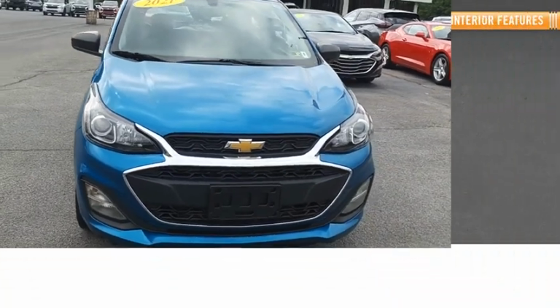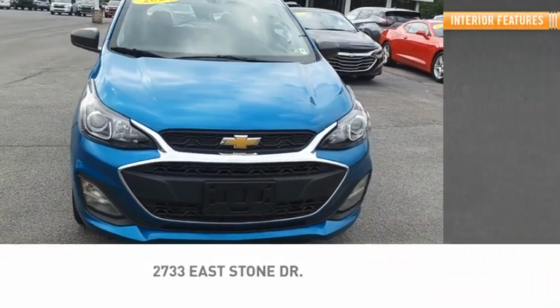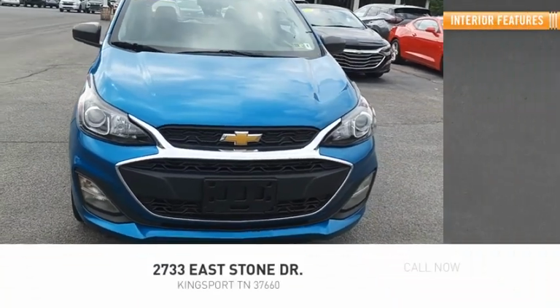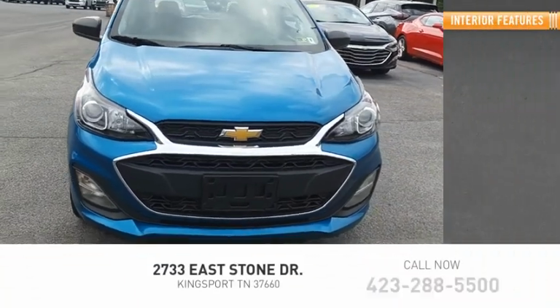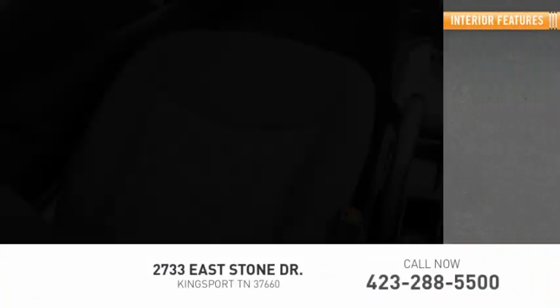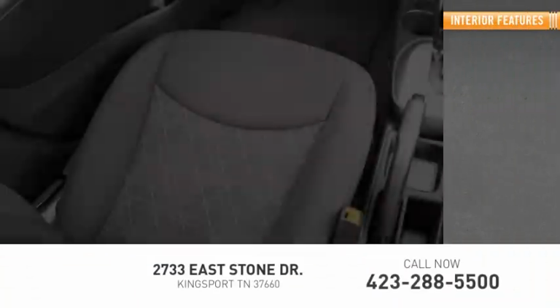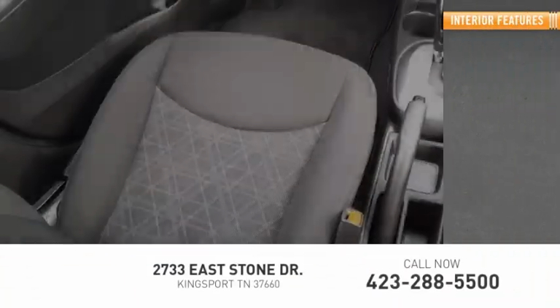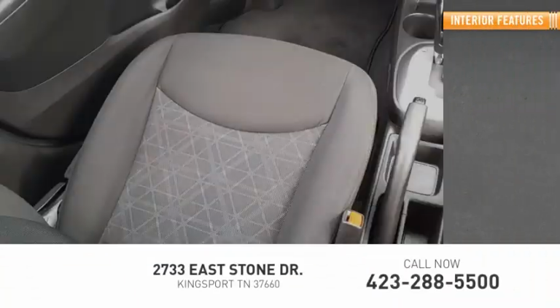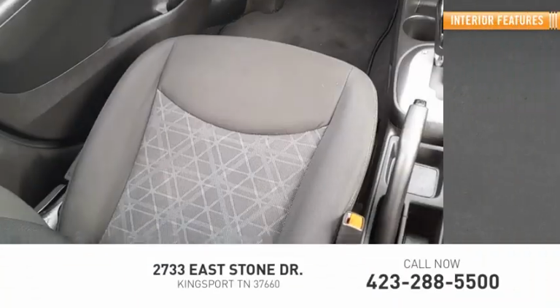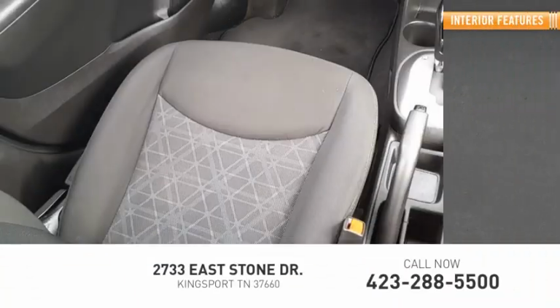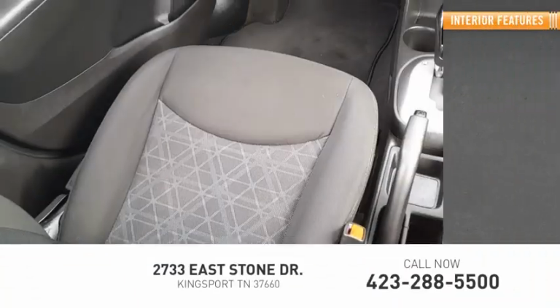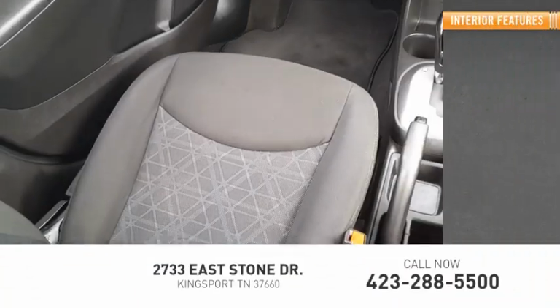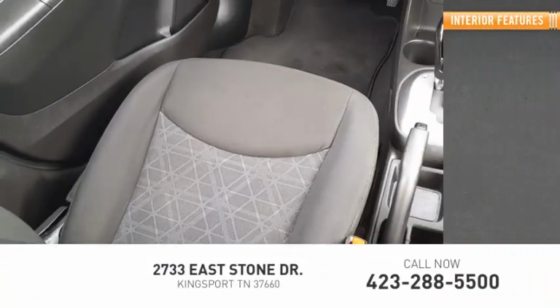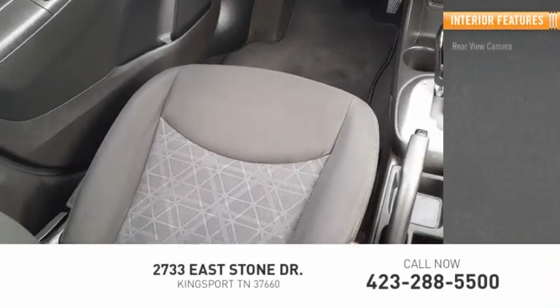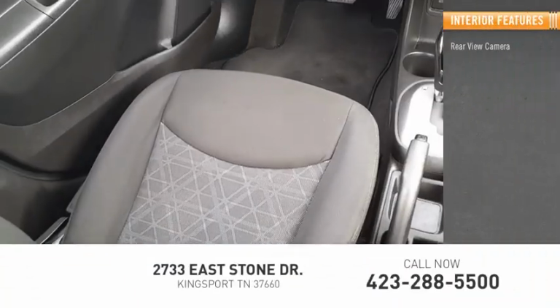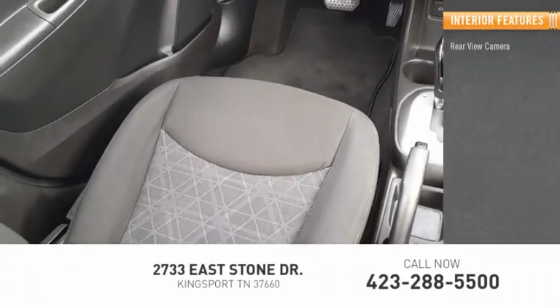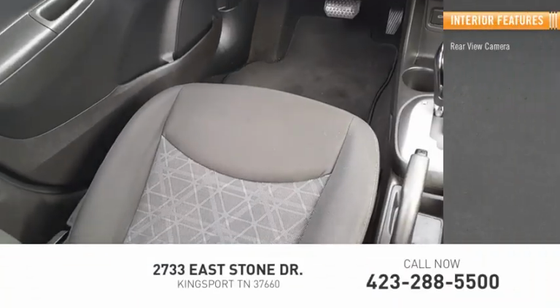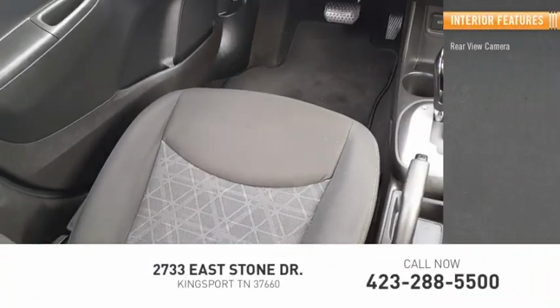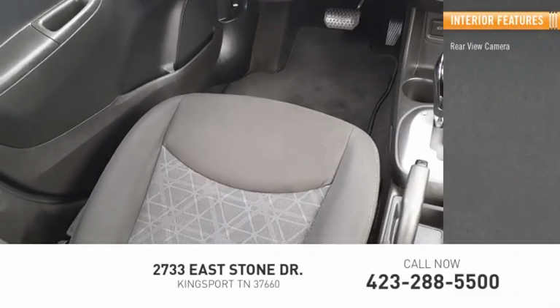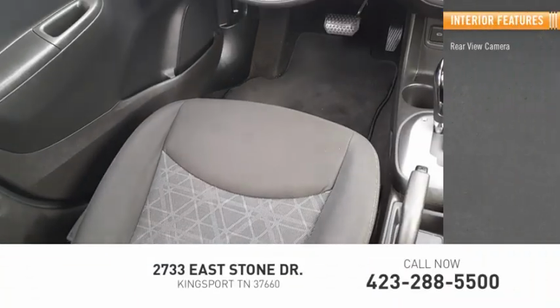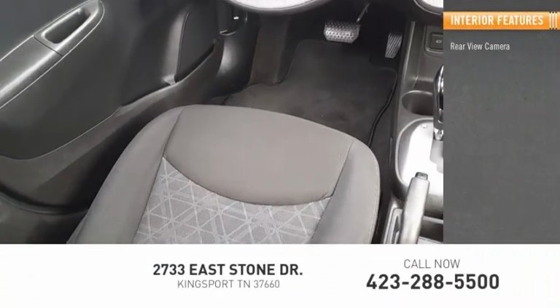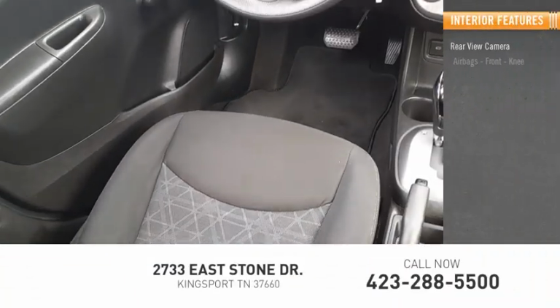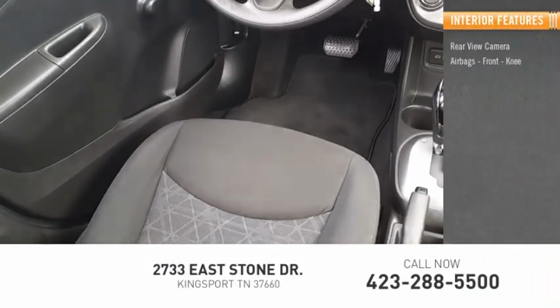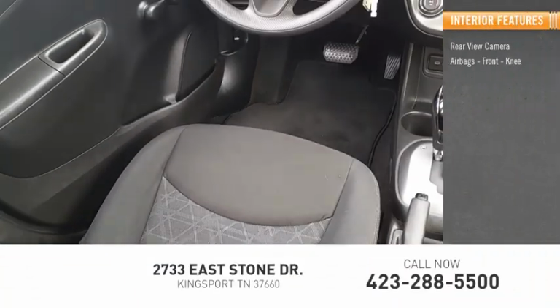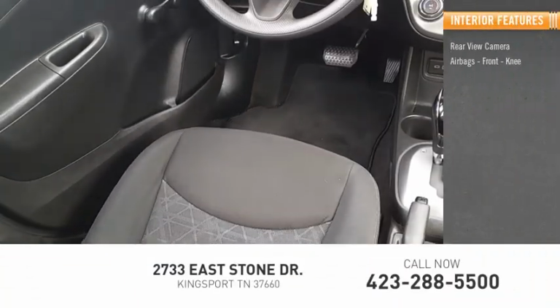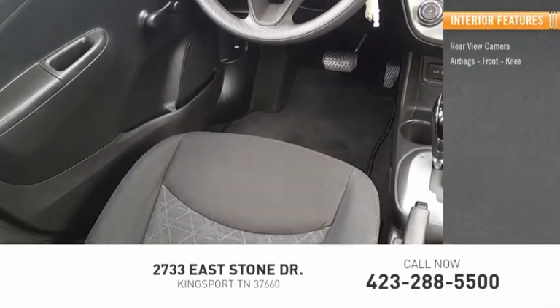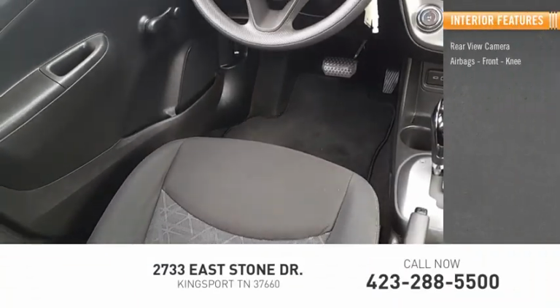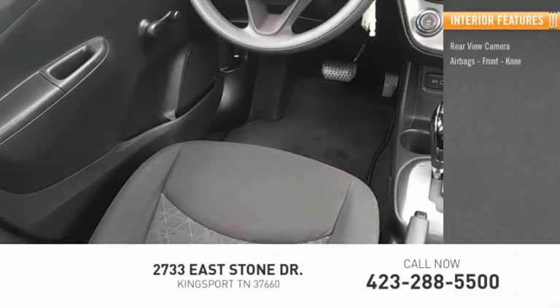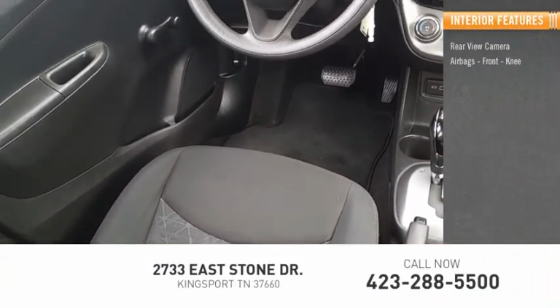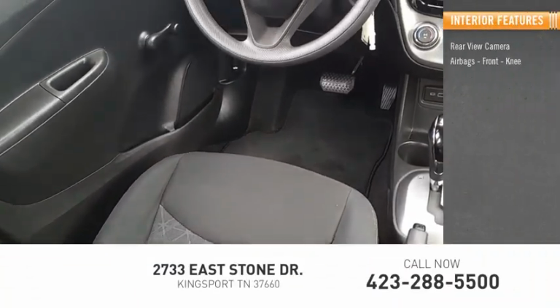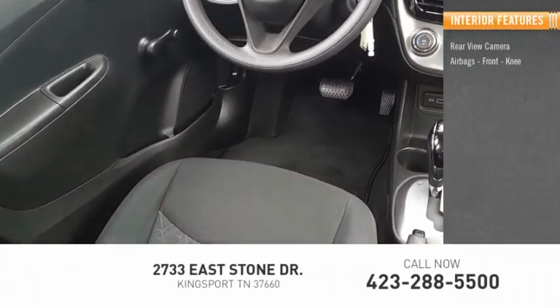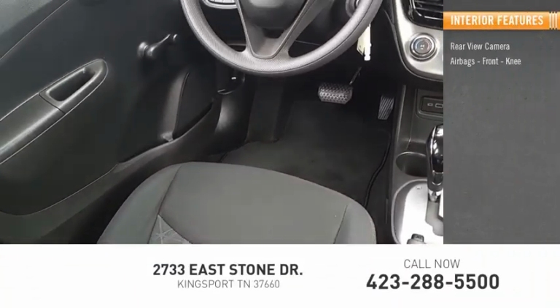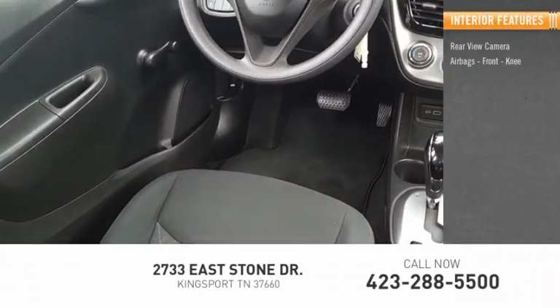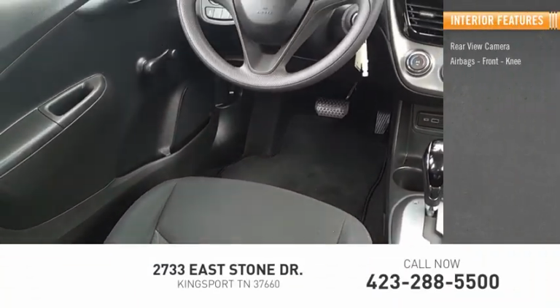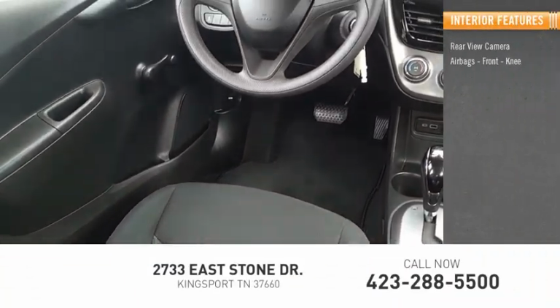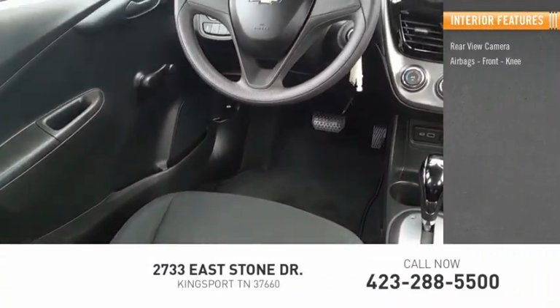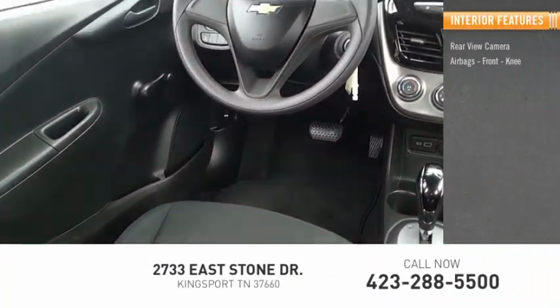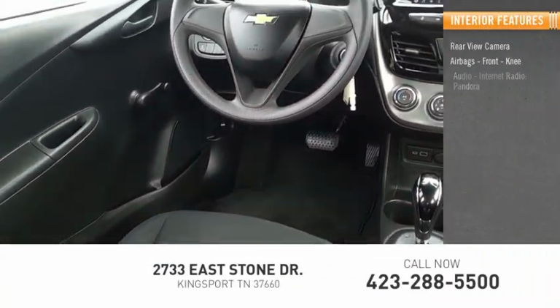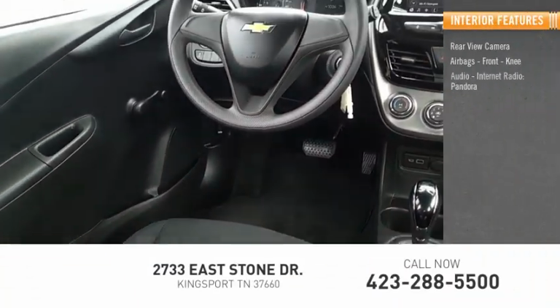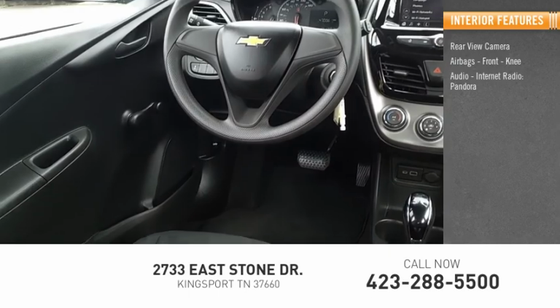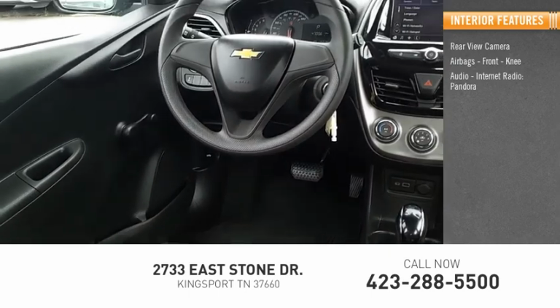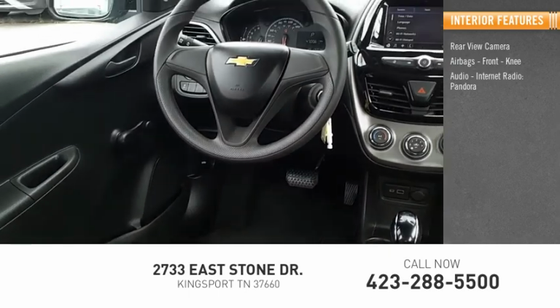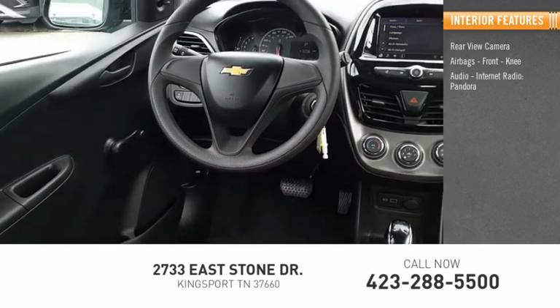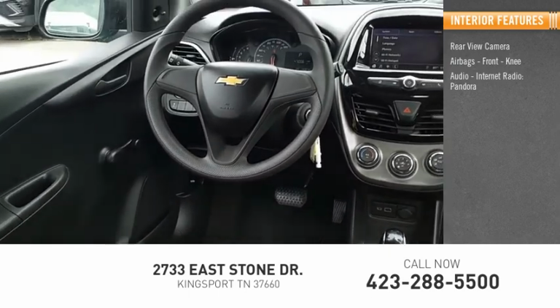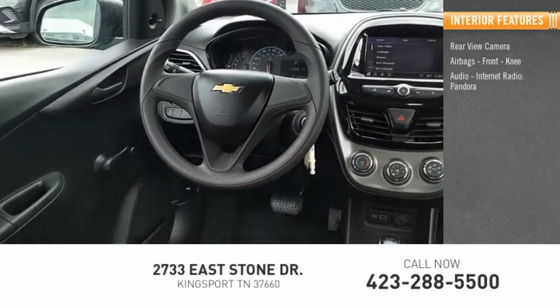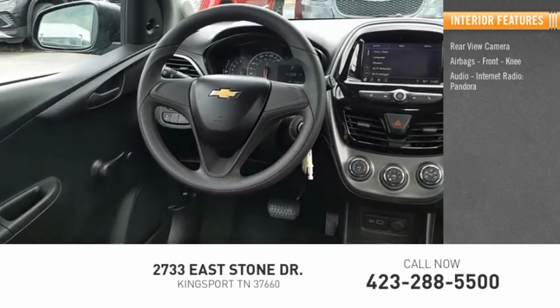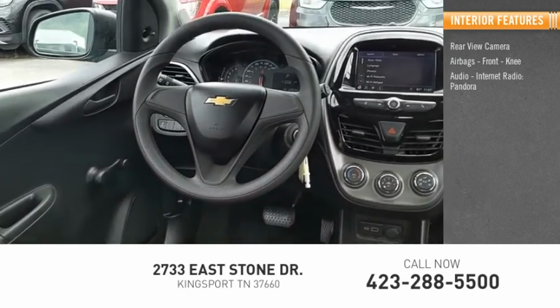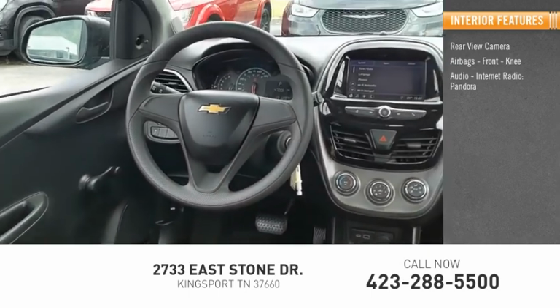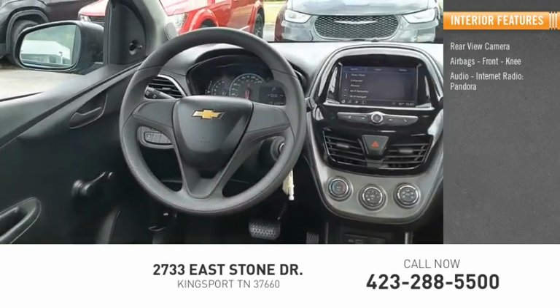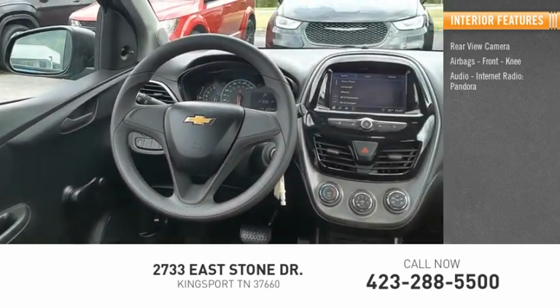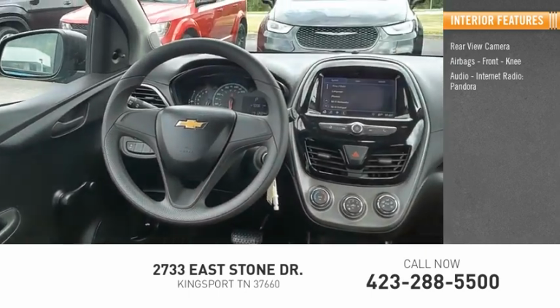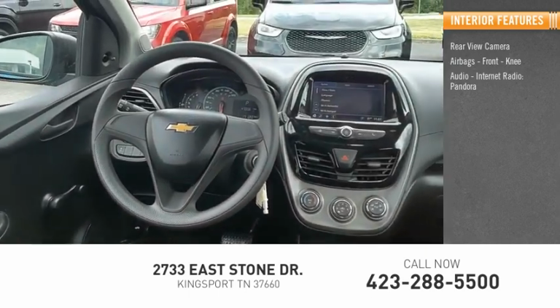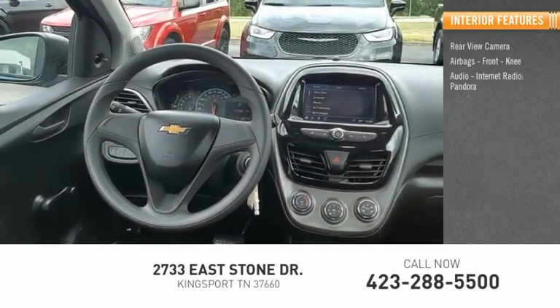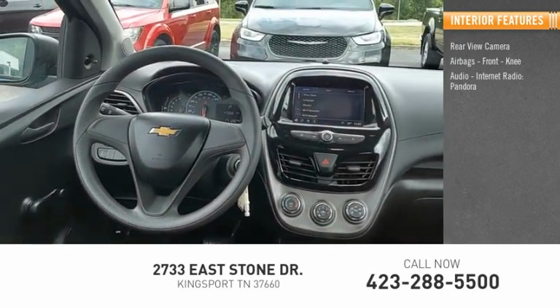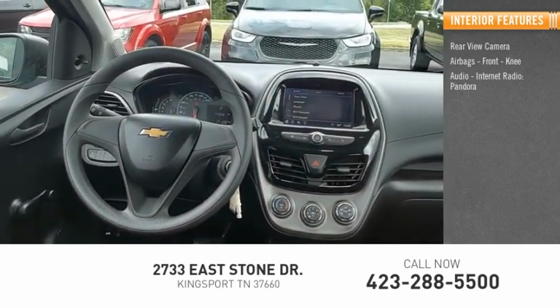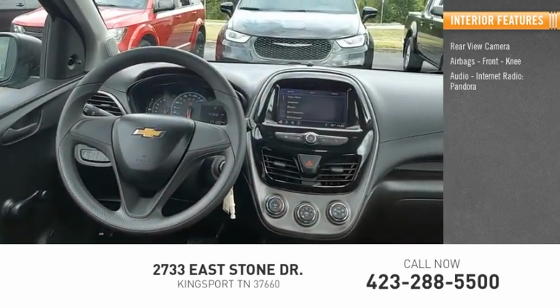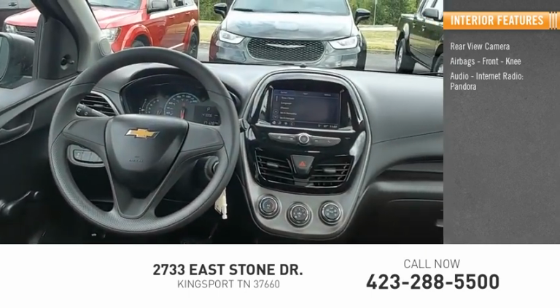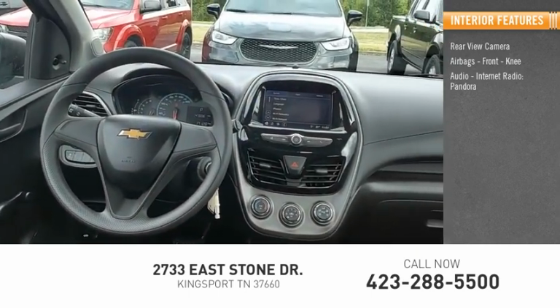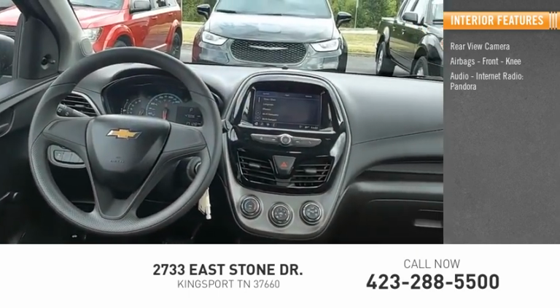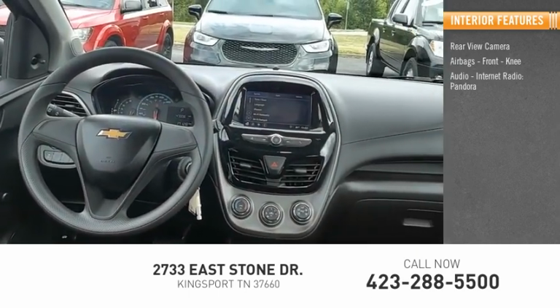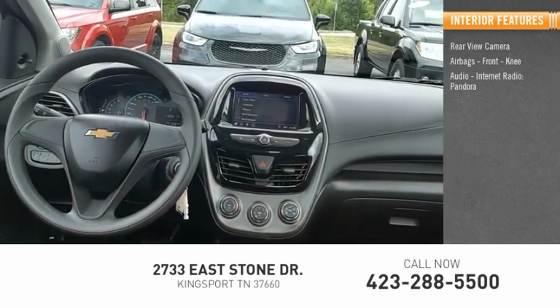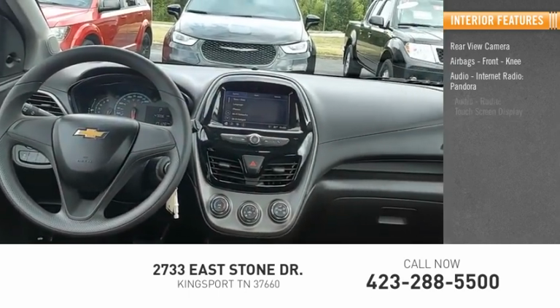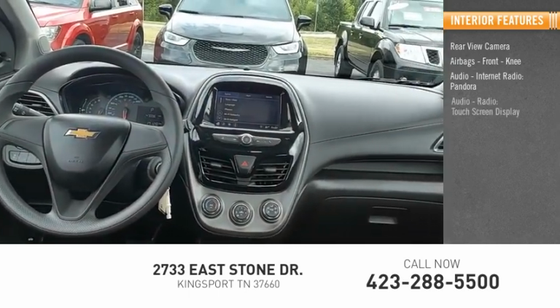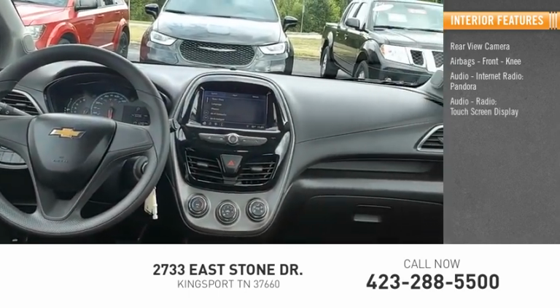Inside you'll find a rear view camera, airbags, front knee airbag, audio, internet radio, Pandora, and audio radio.